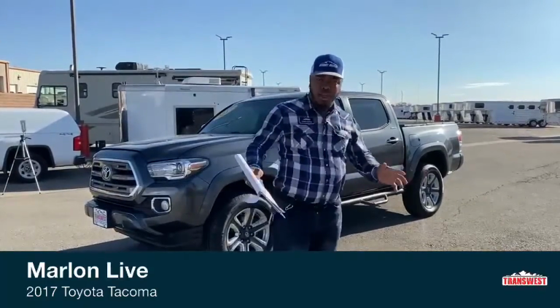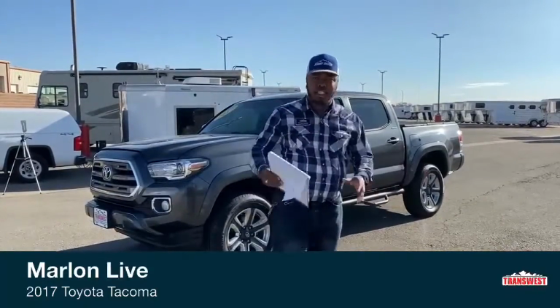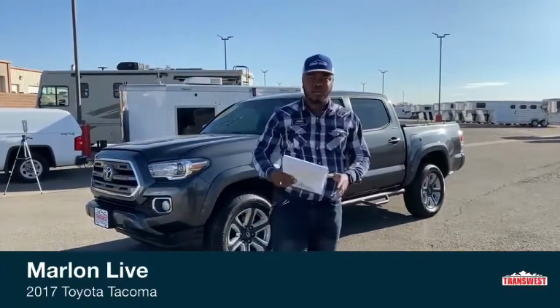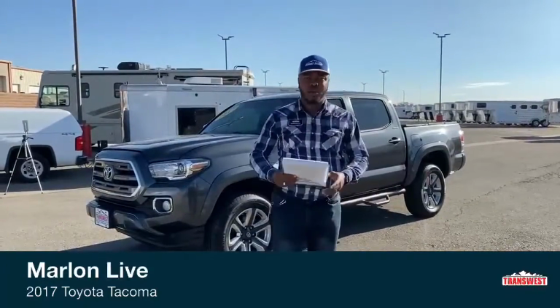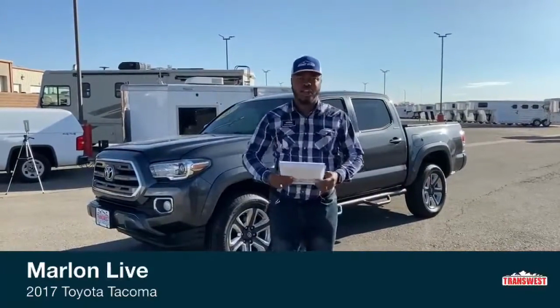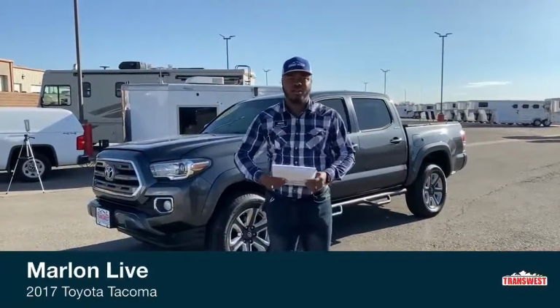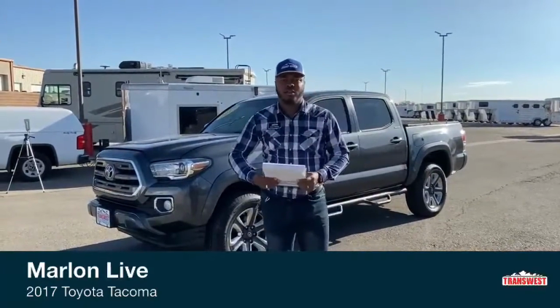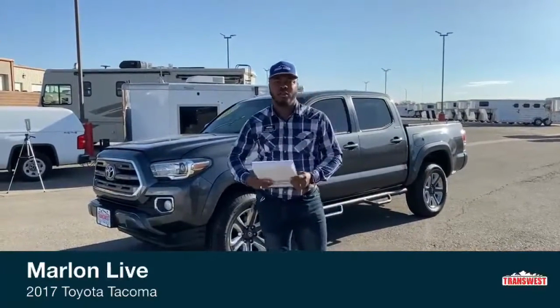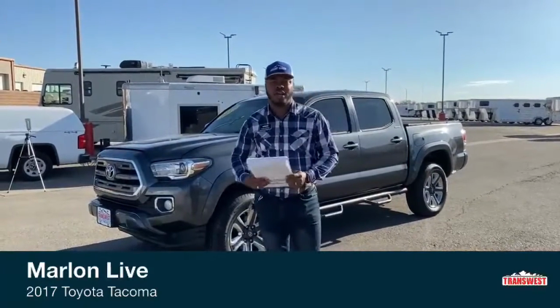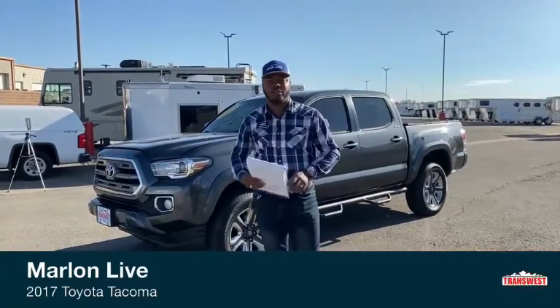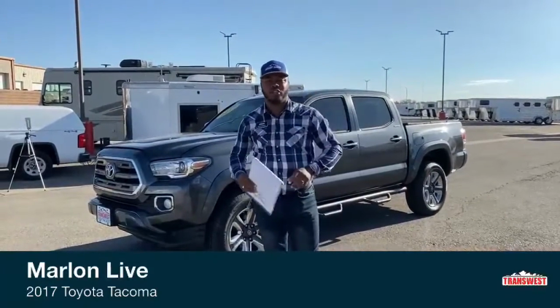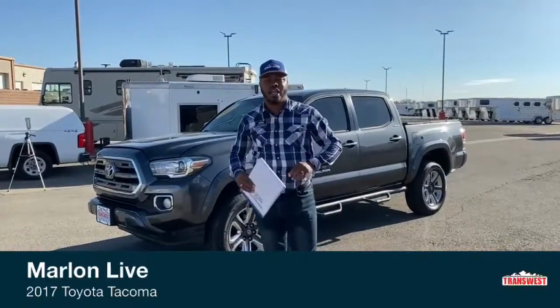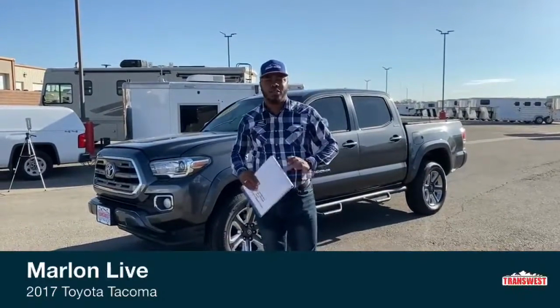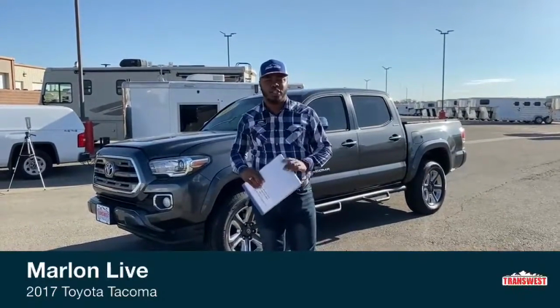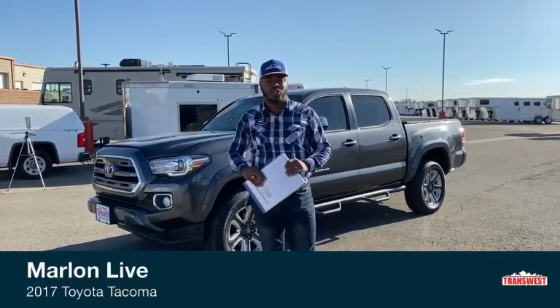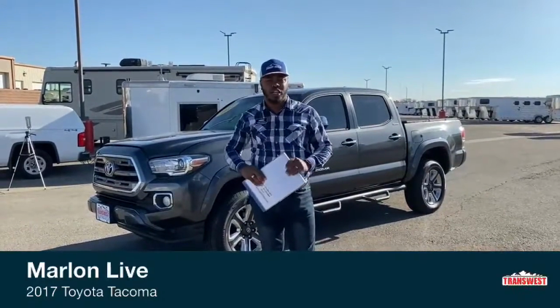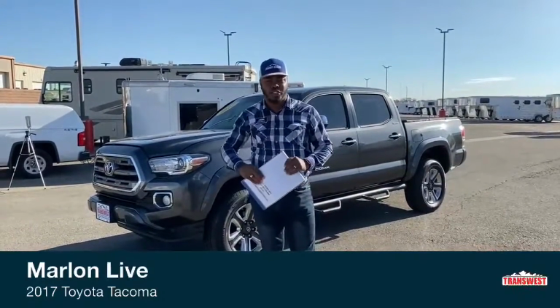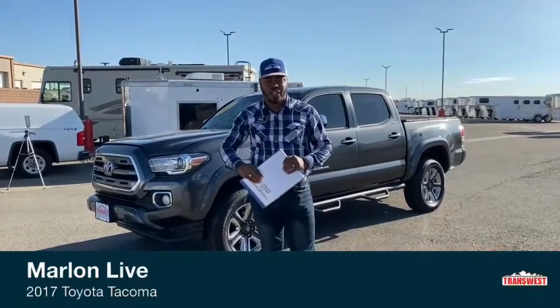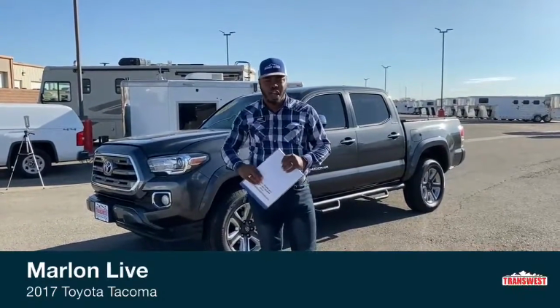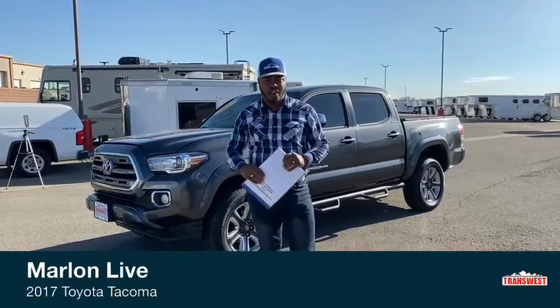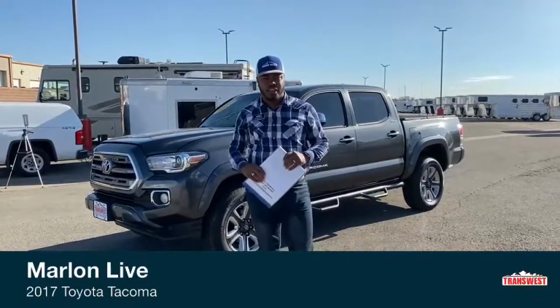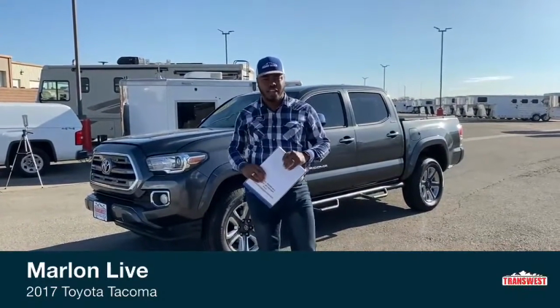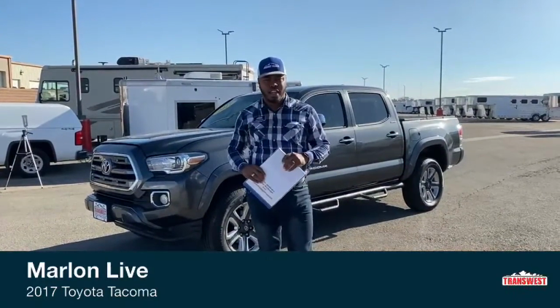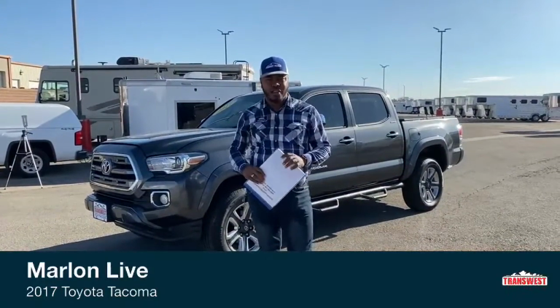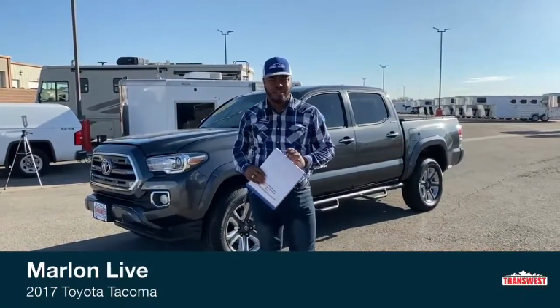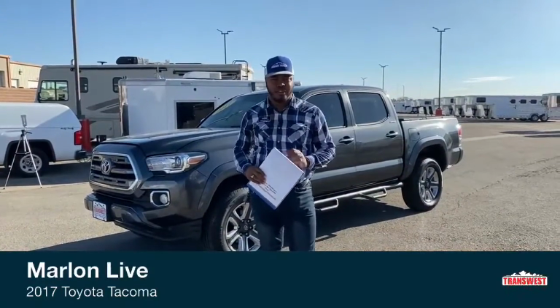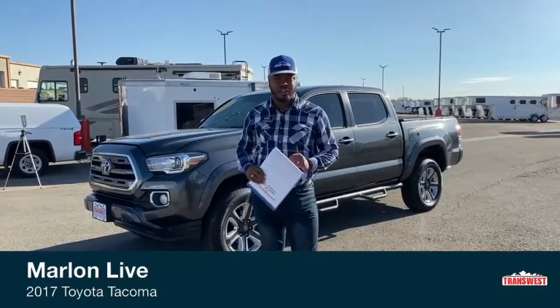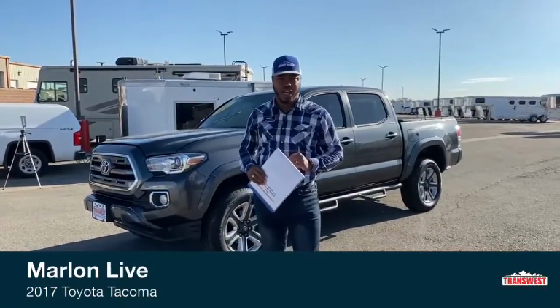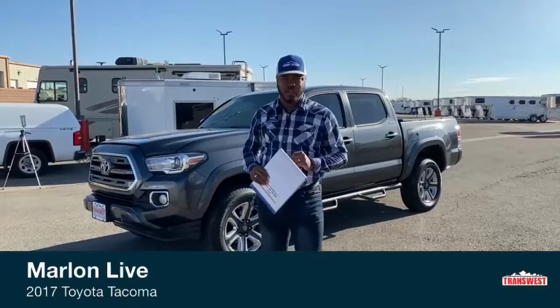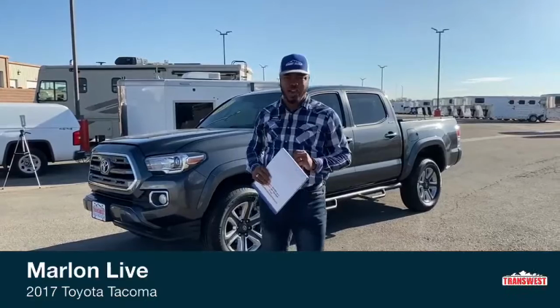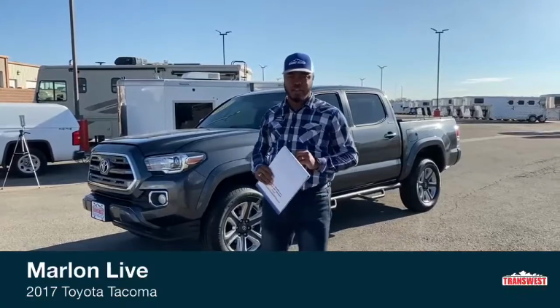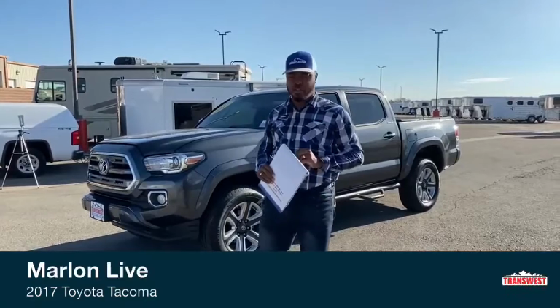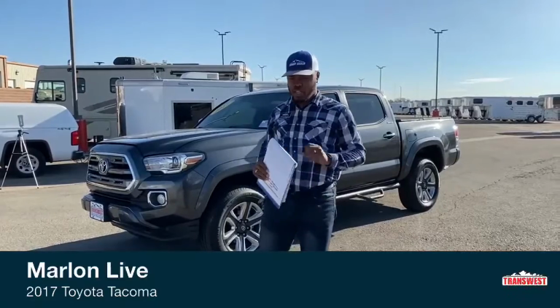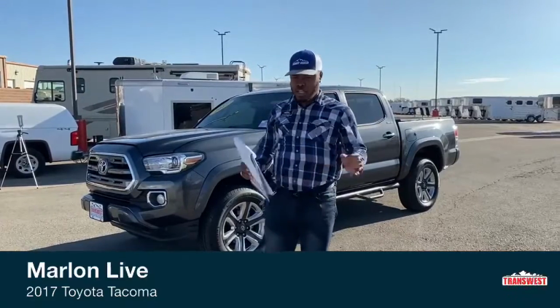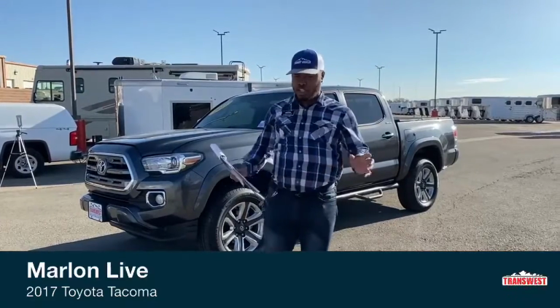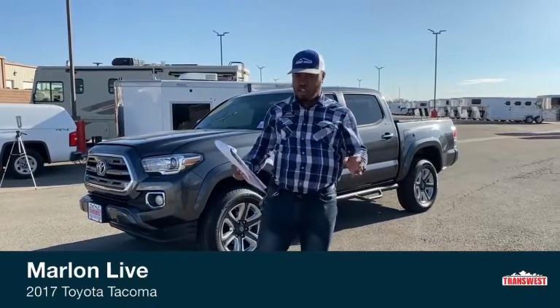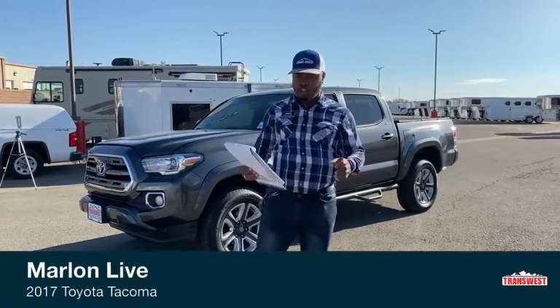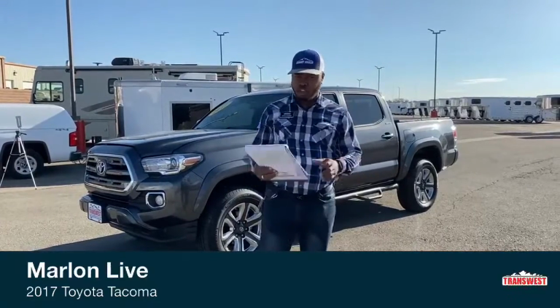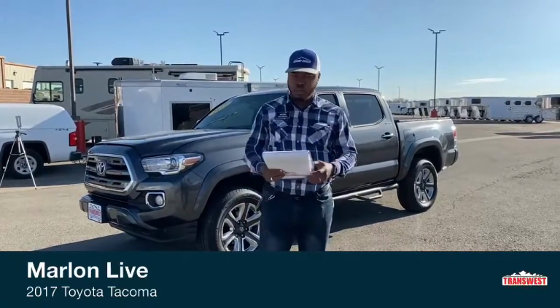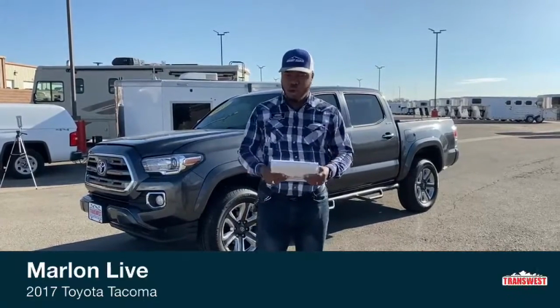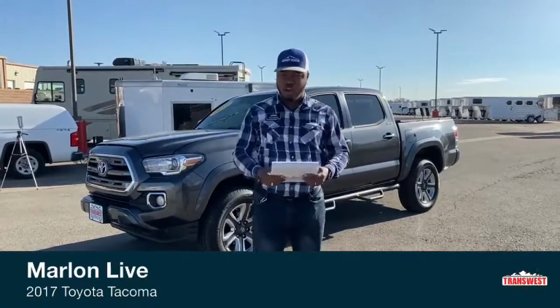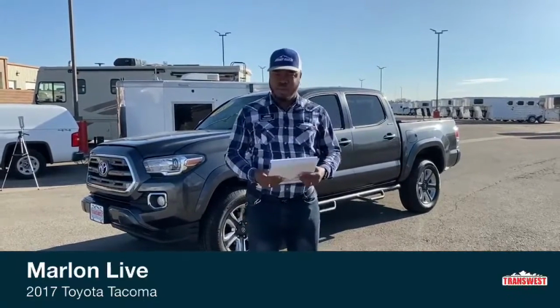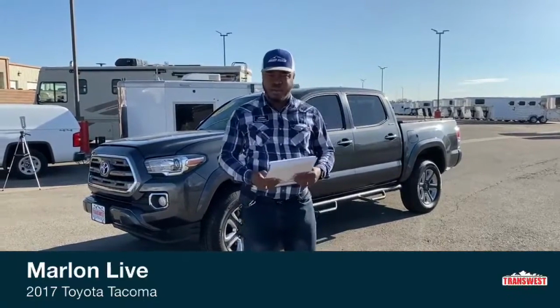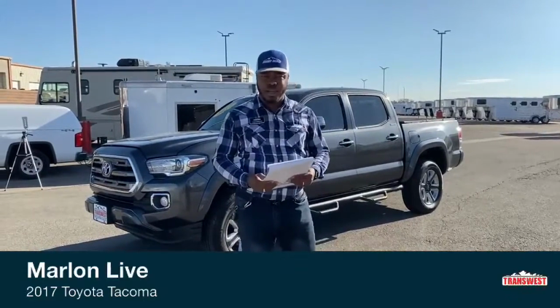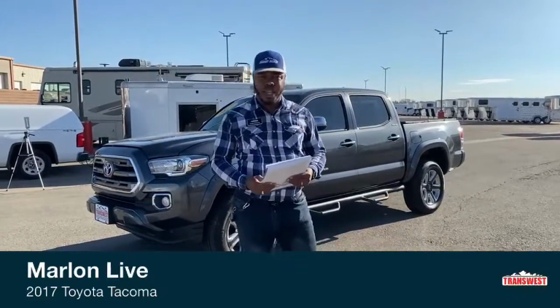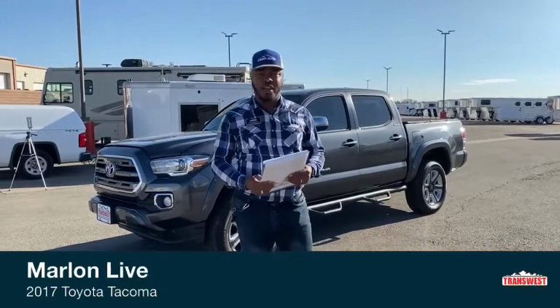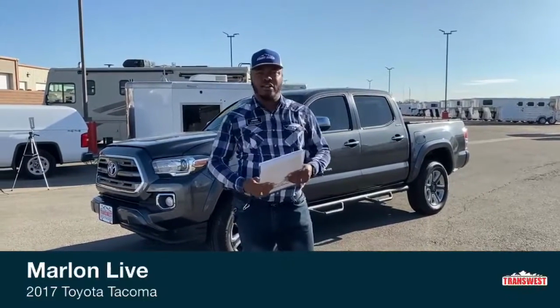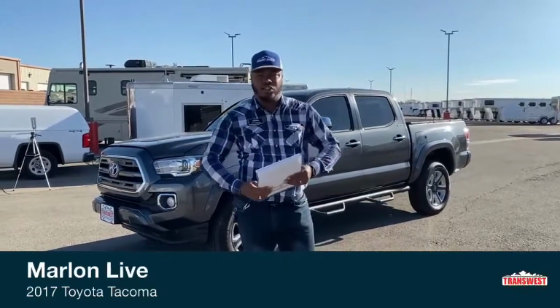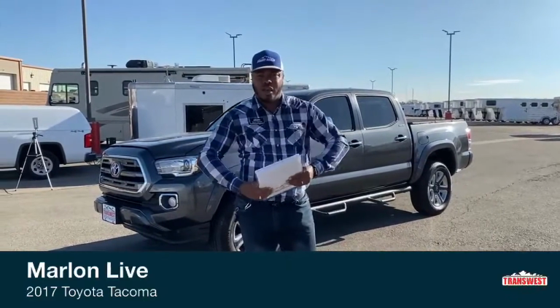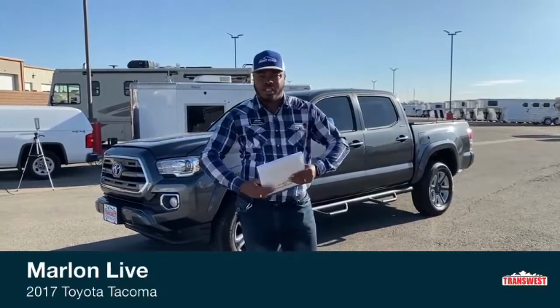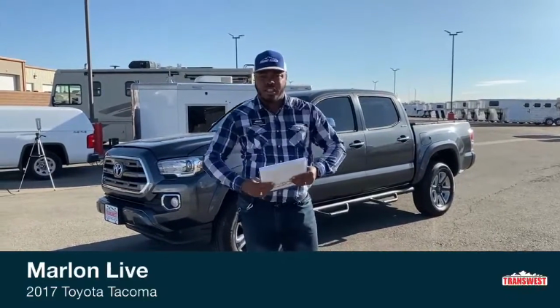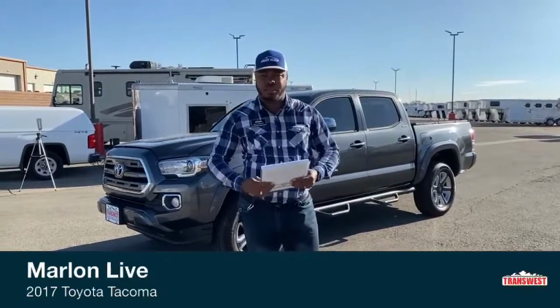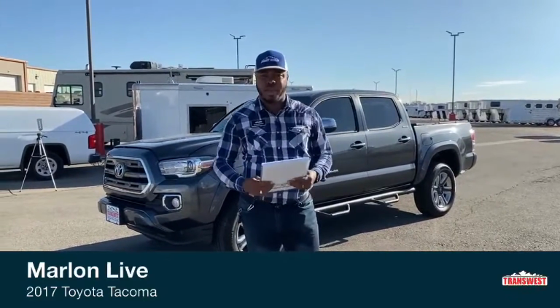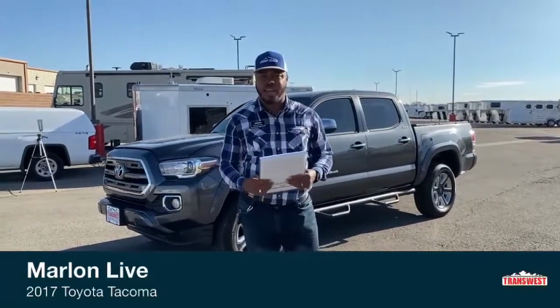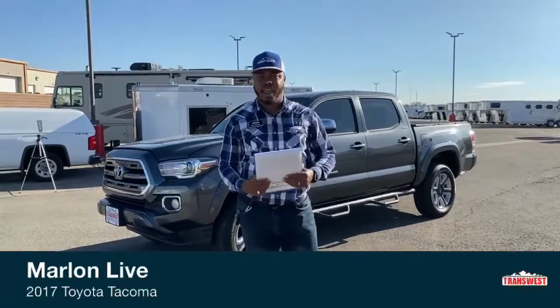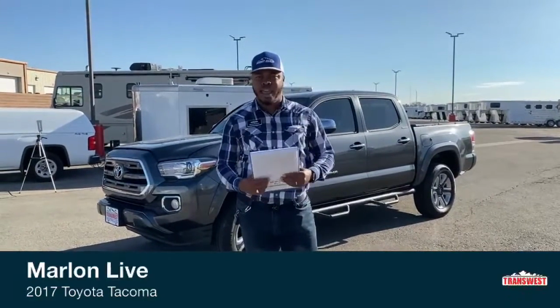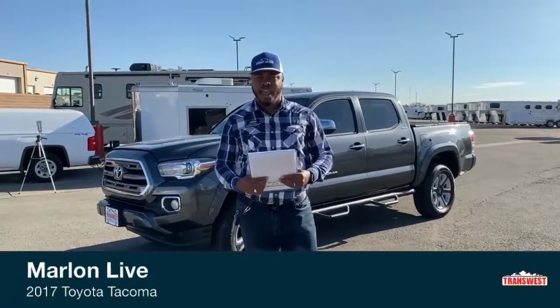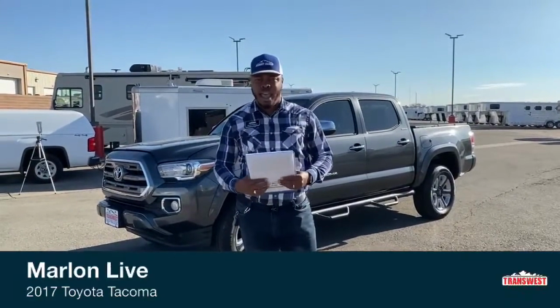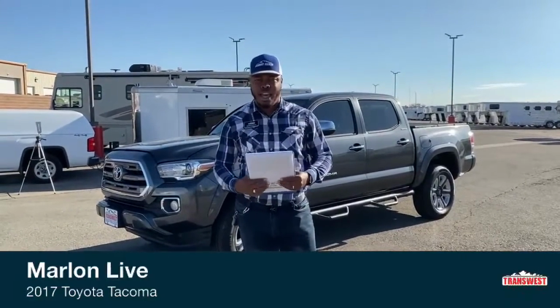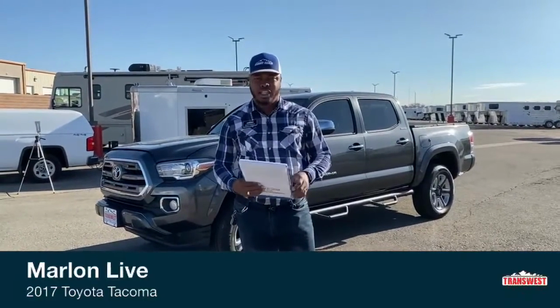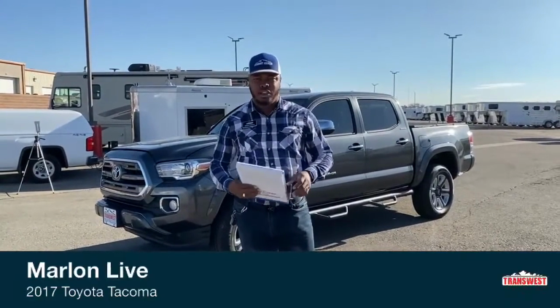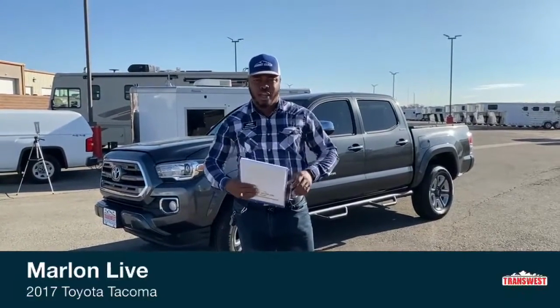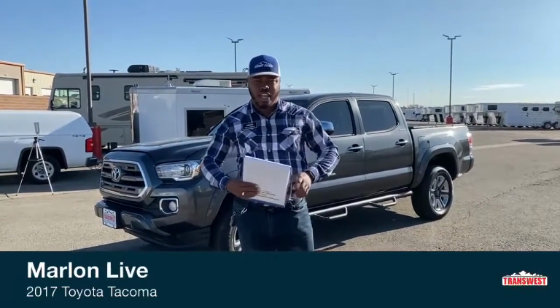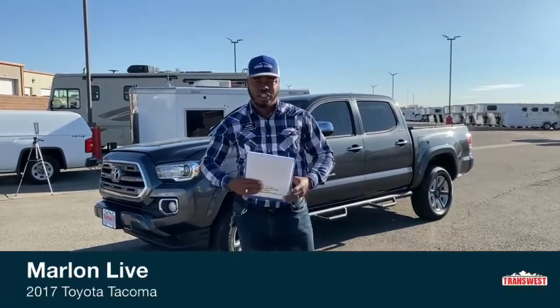Welcome to TransWest Truck Trailer RV here in Federal, Colorado. It's yours truly Marlon Bledman here, truck salesman at this location.